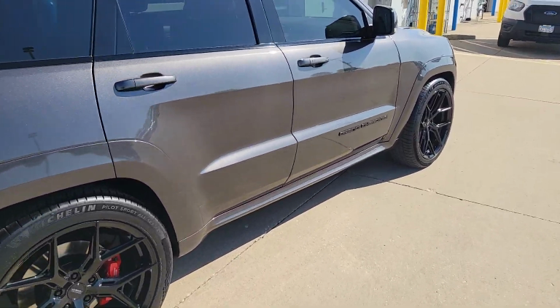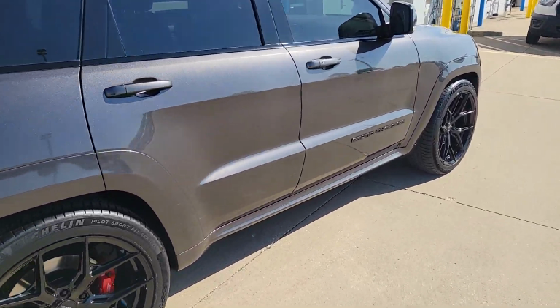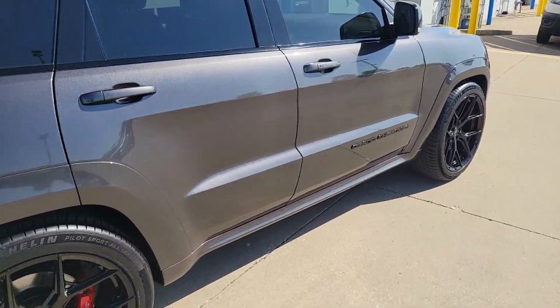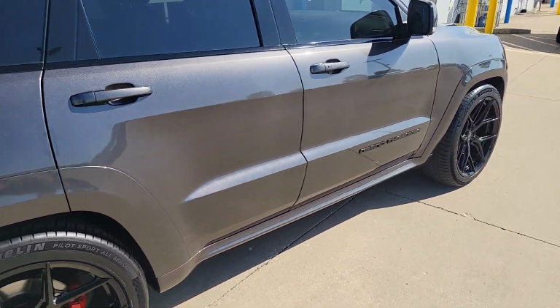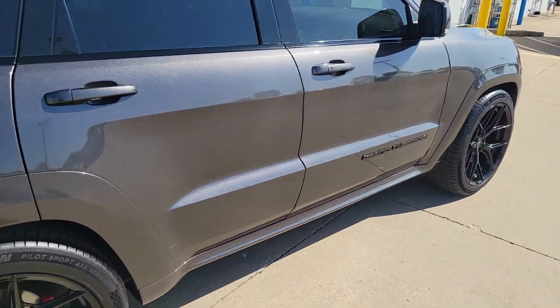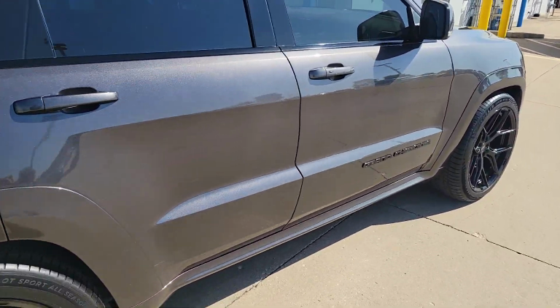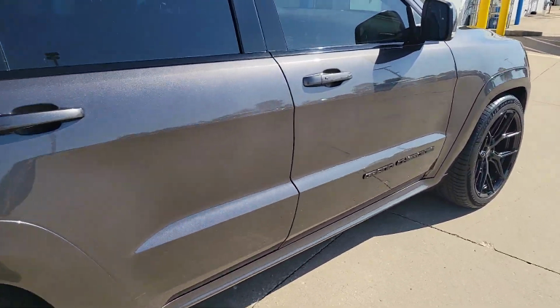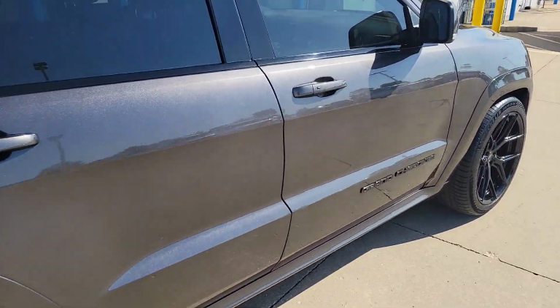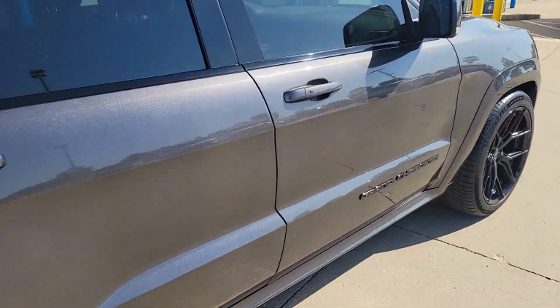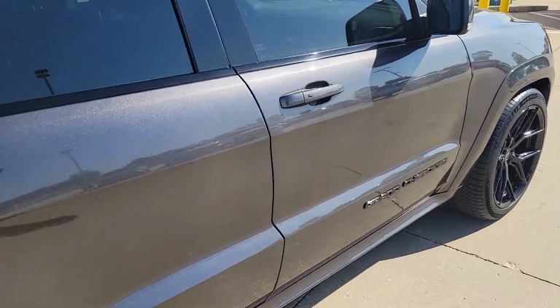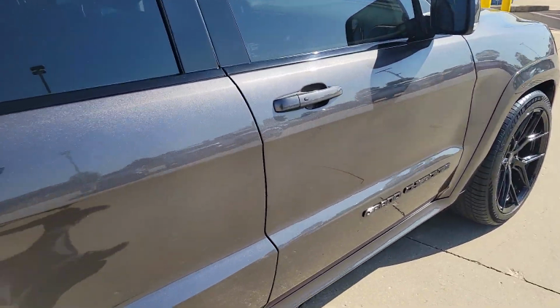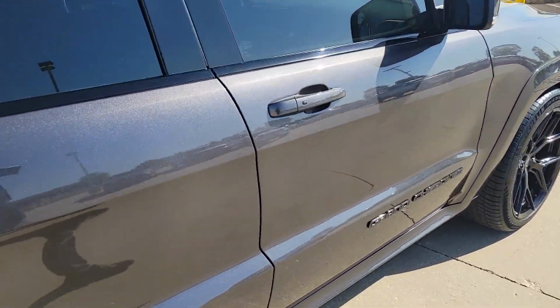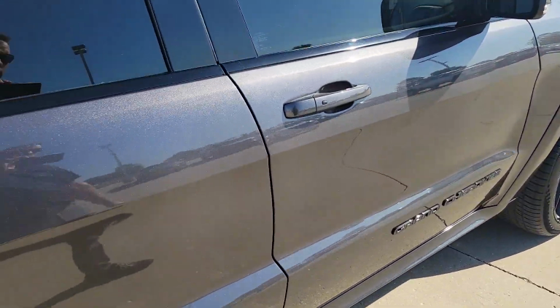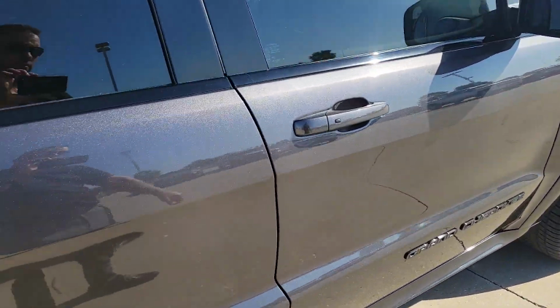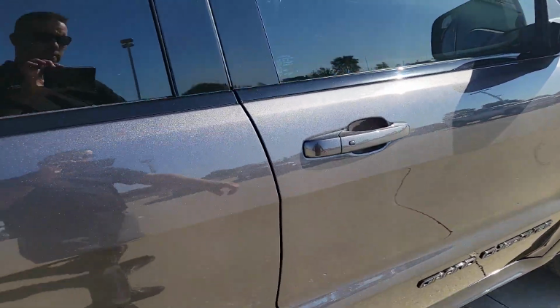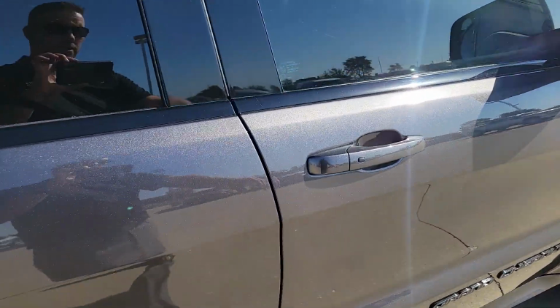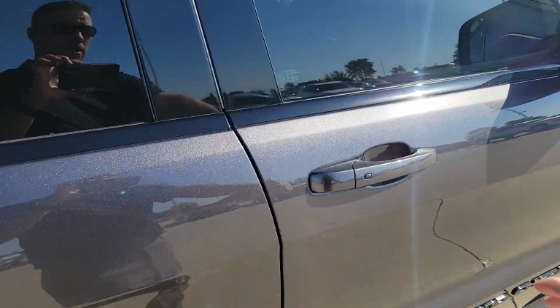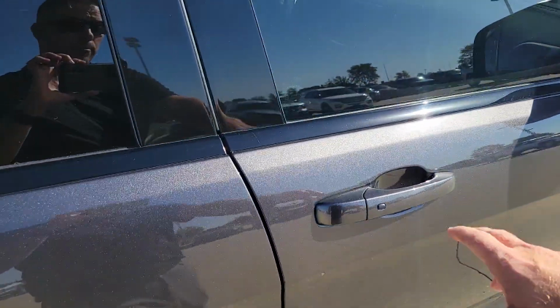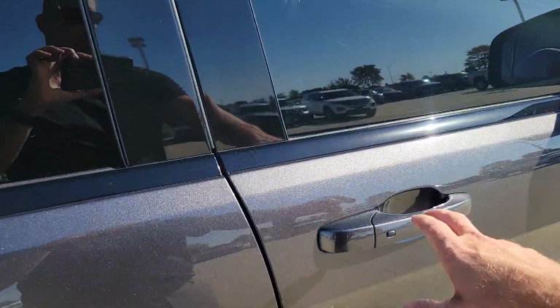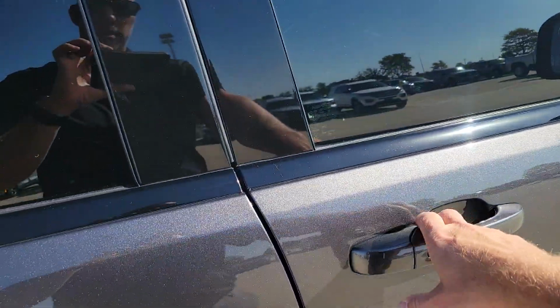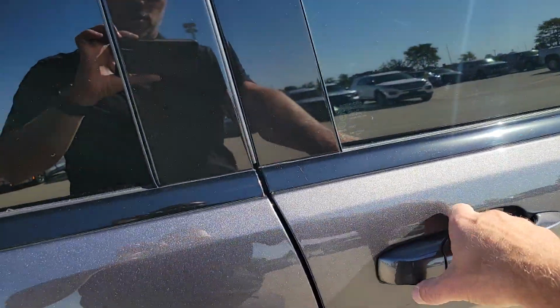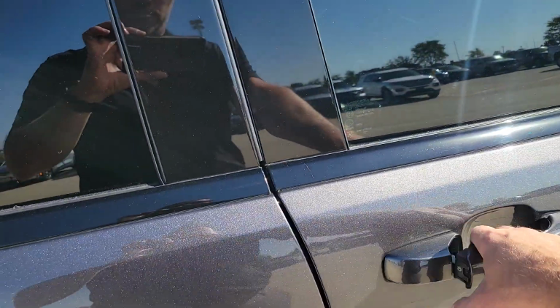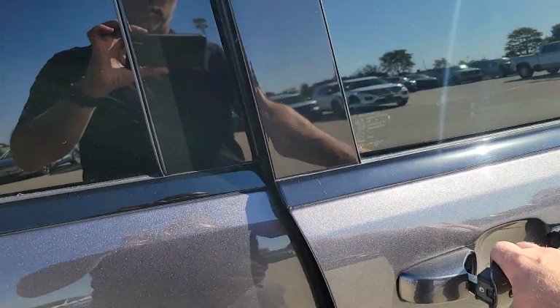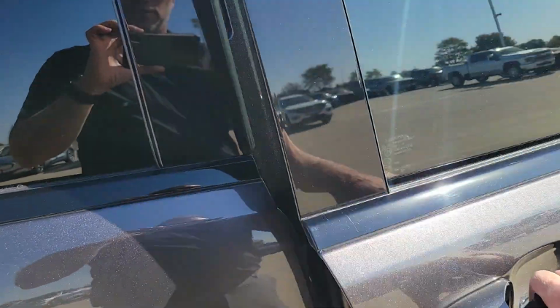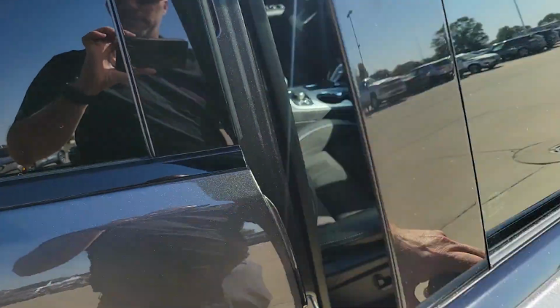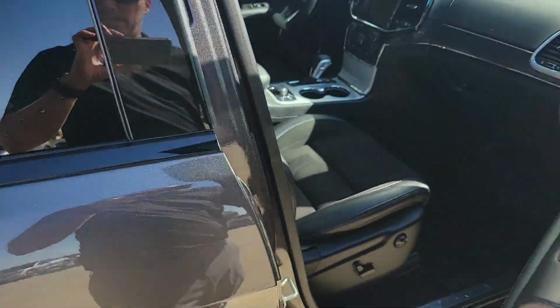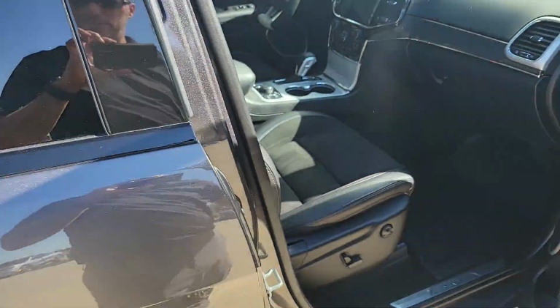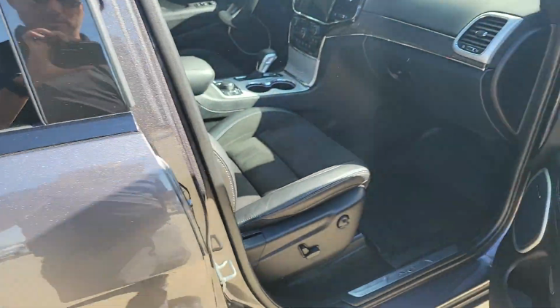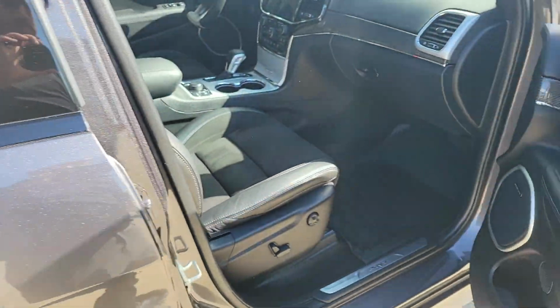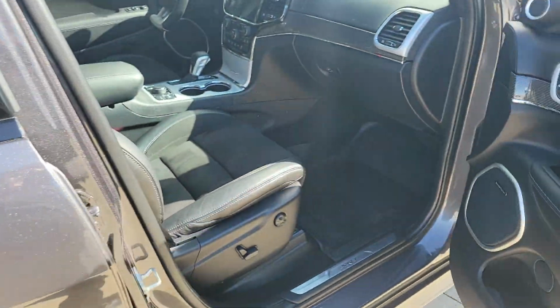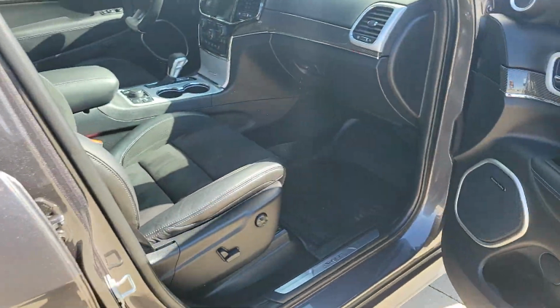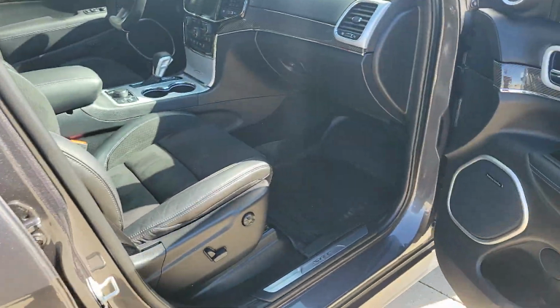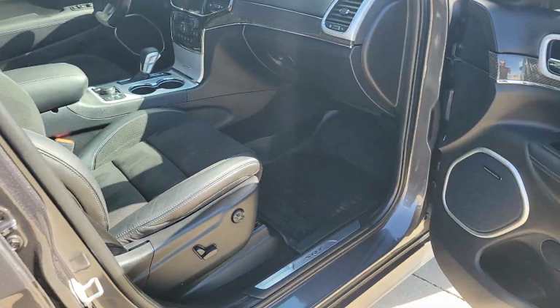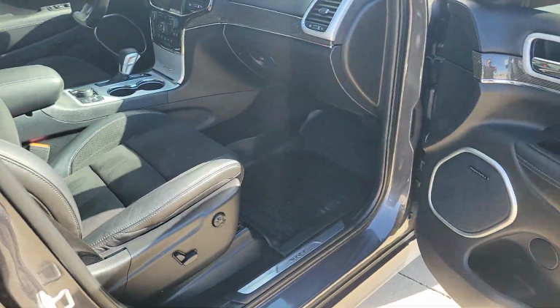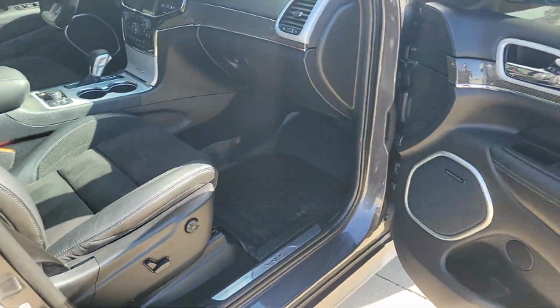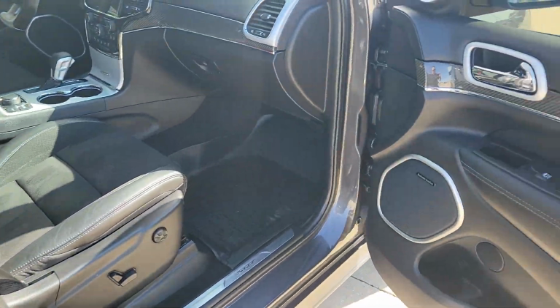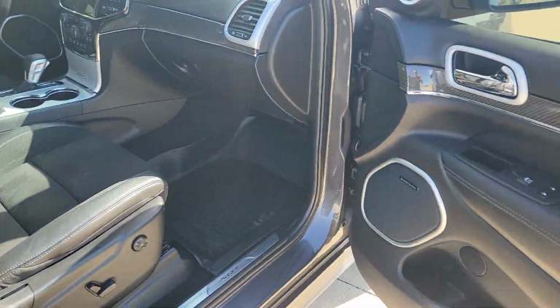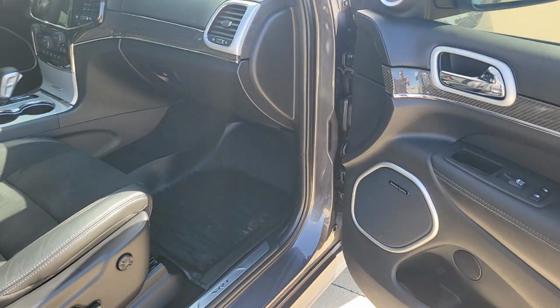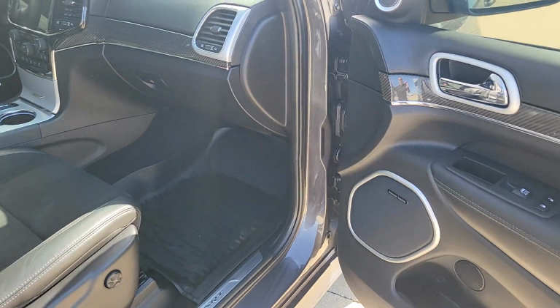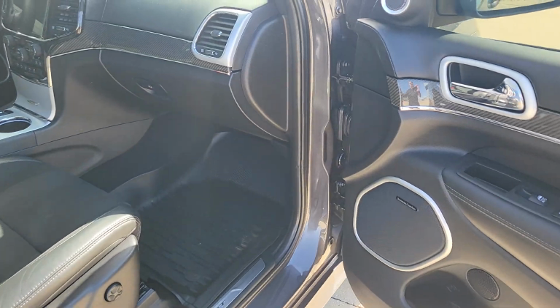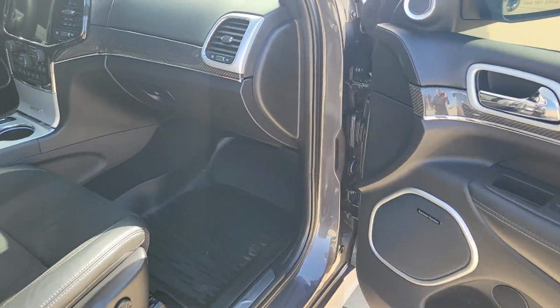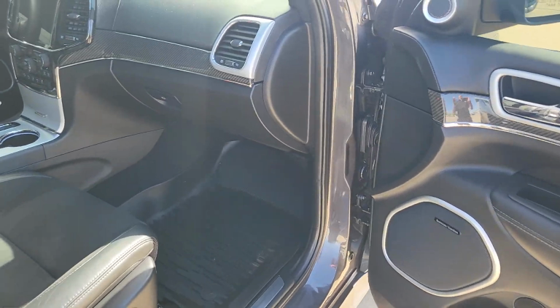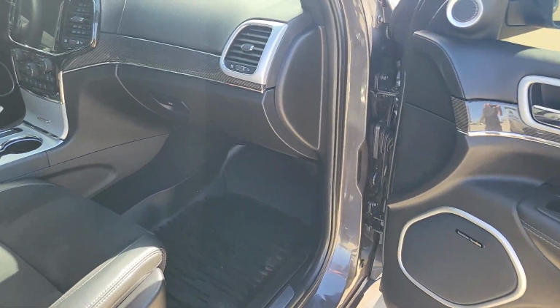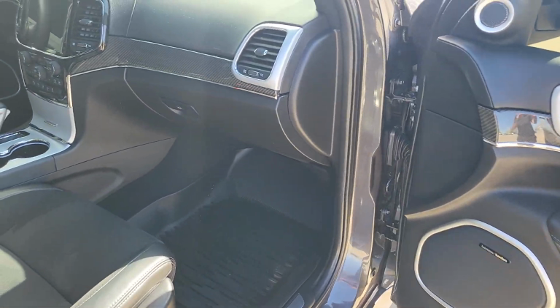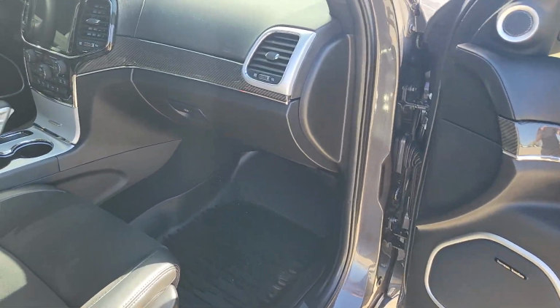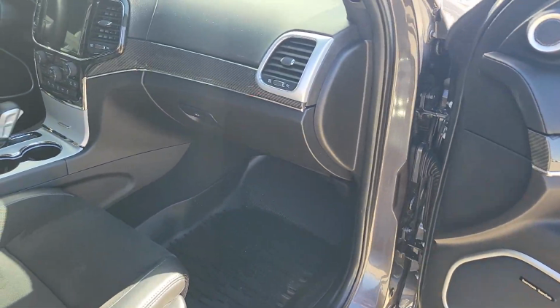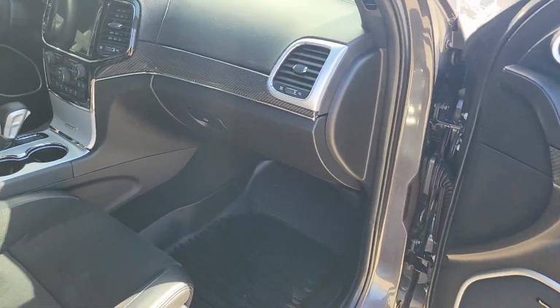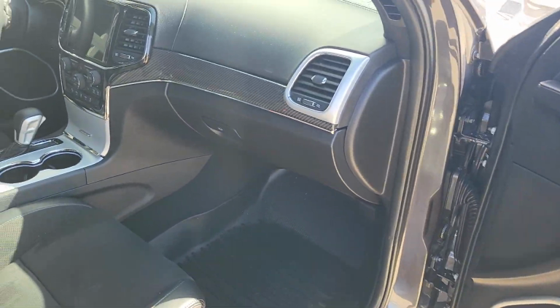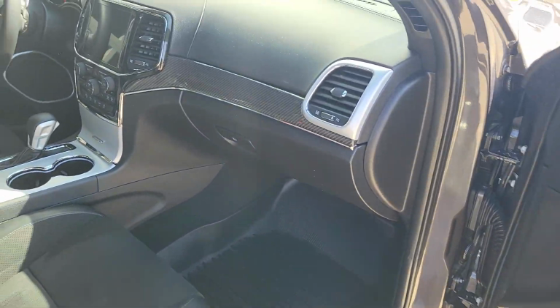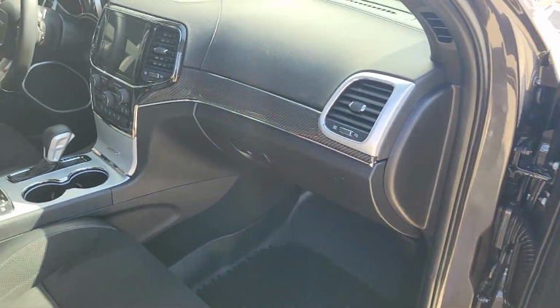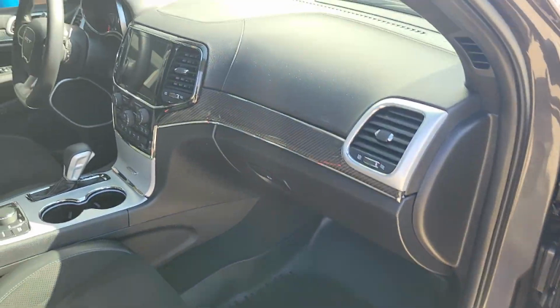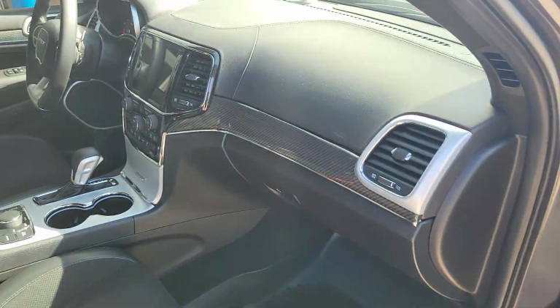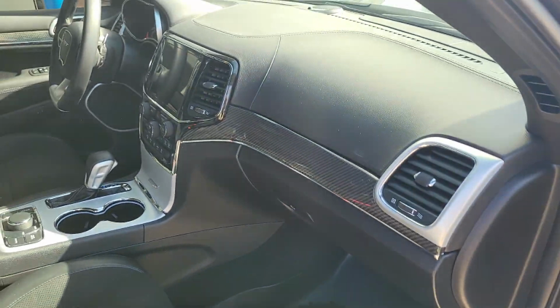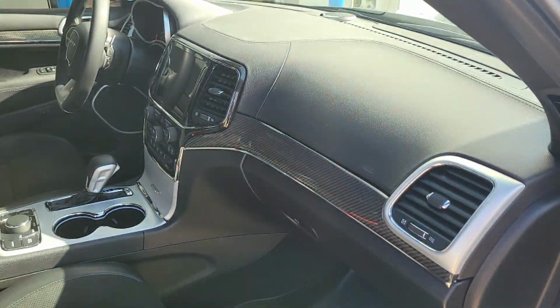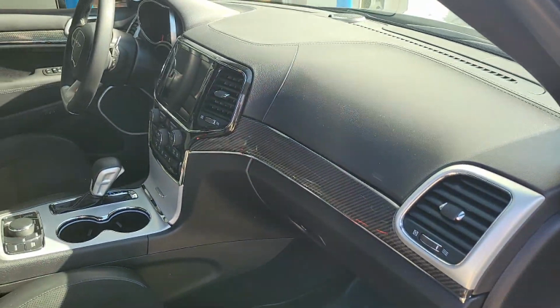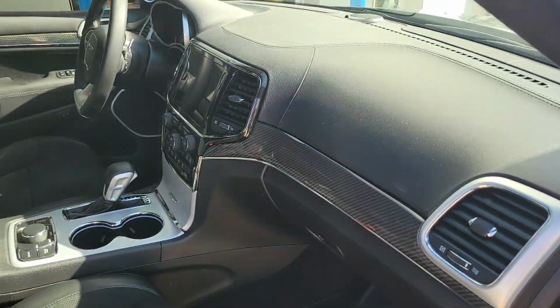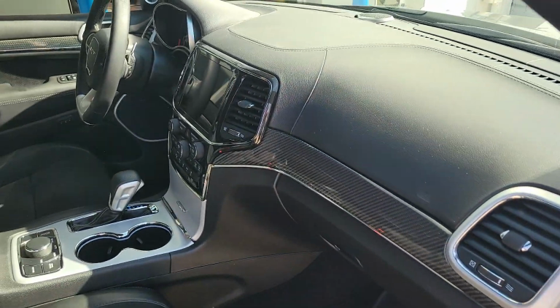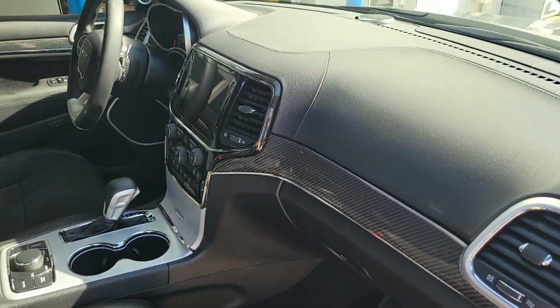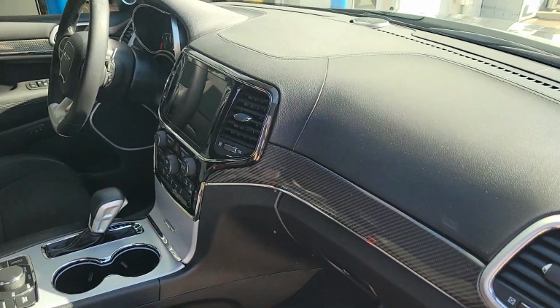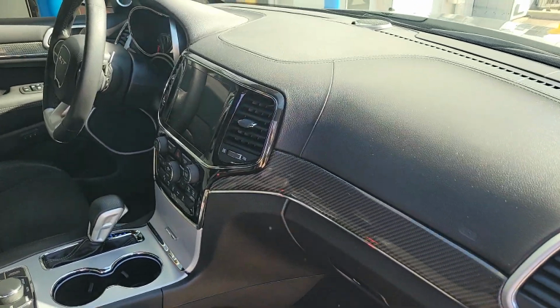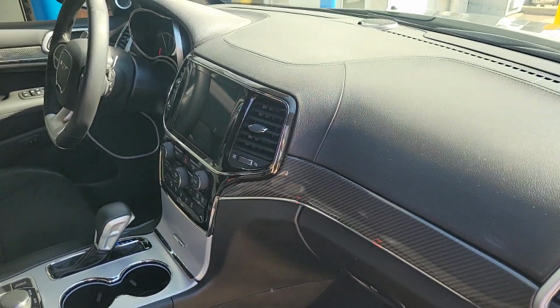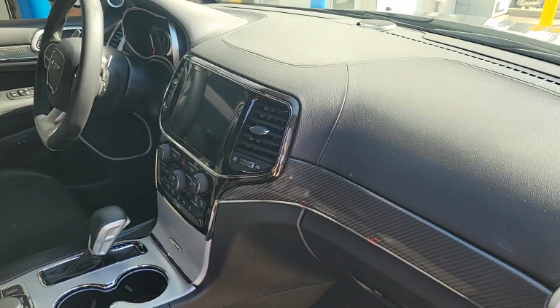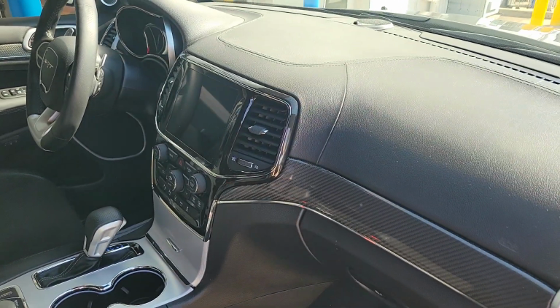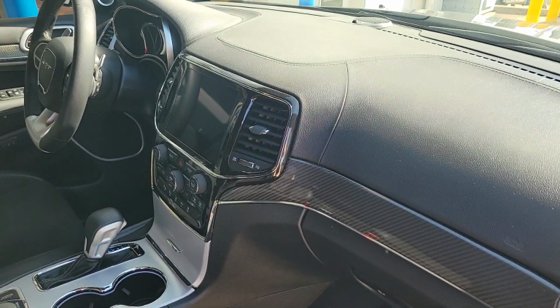Harman Kardon sound system — it's the upgraded Harman Kardon sound system as well. I think there's a few additional speakers over the base system.